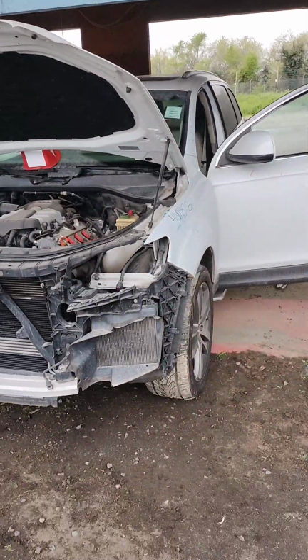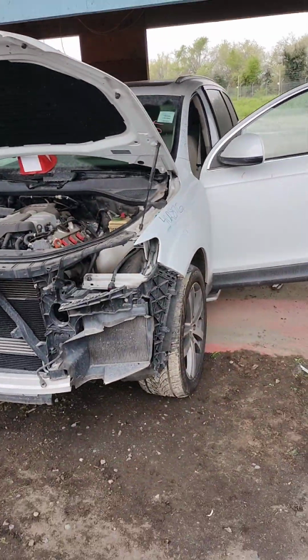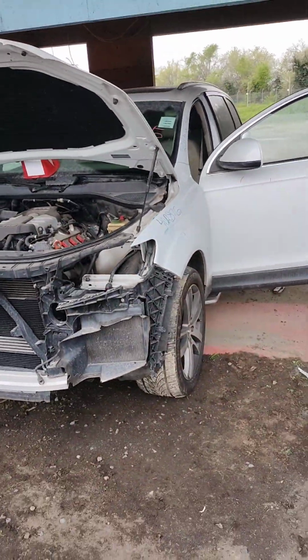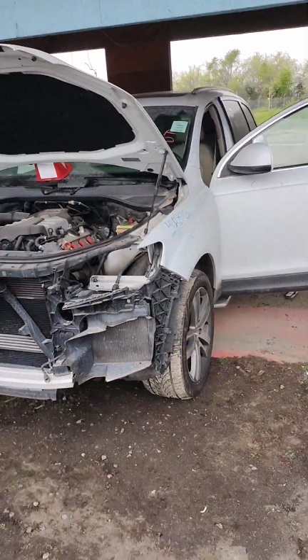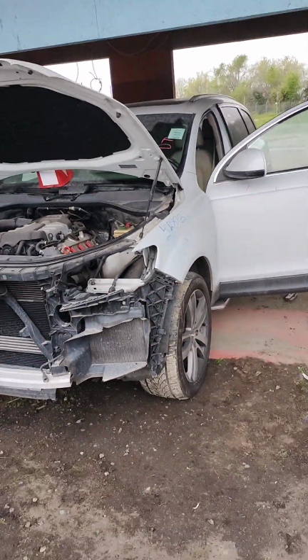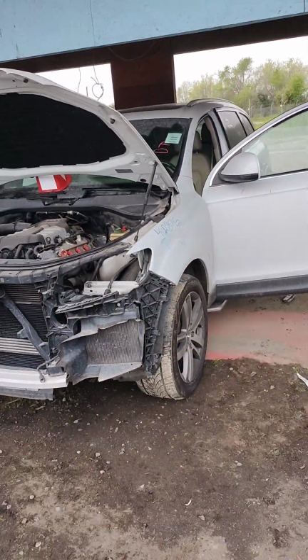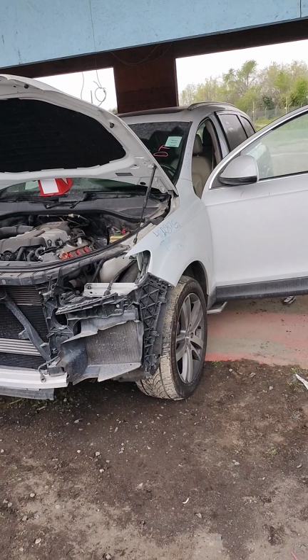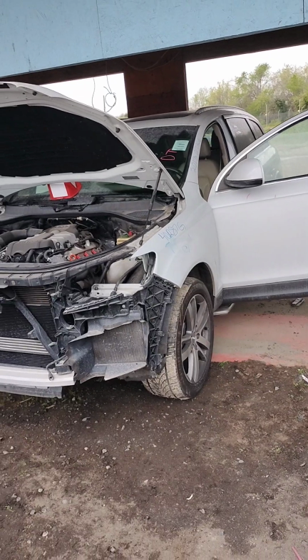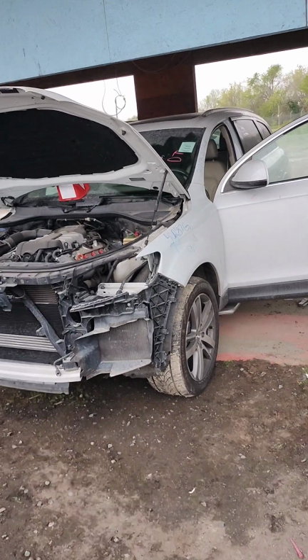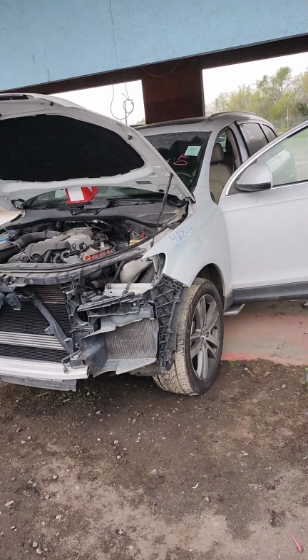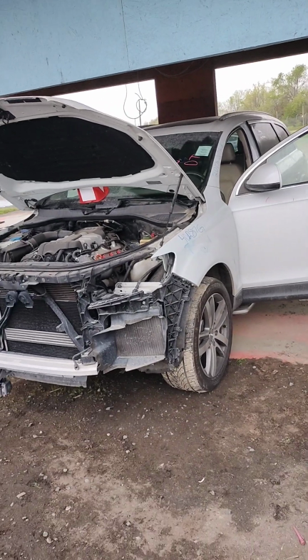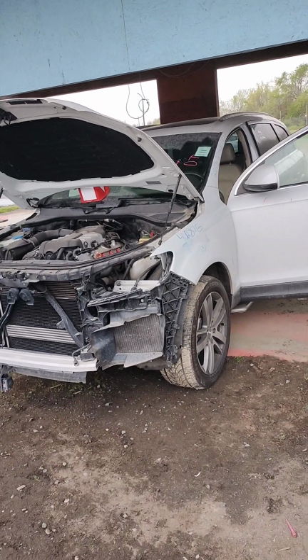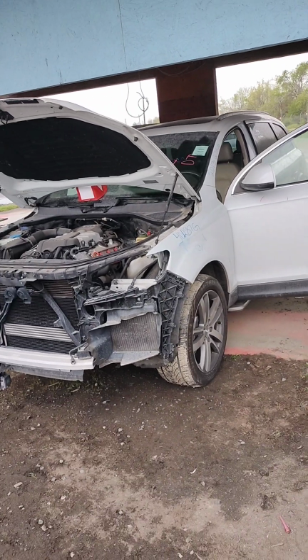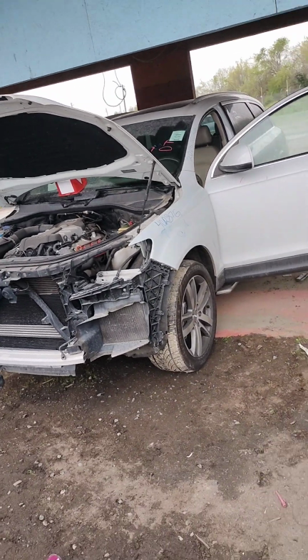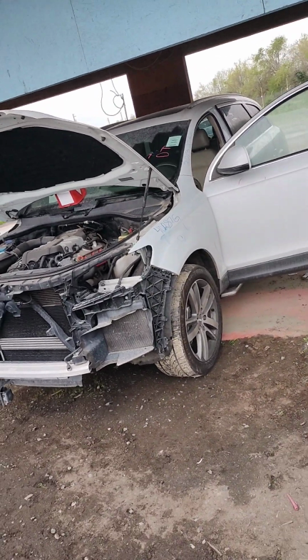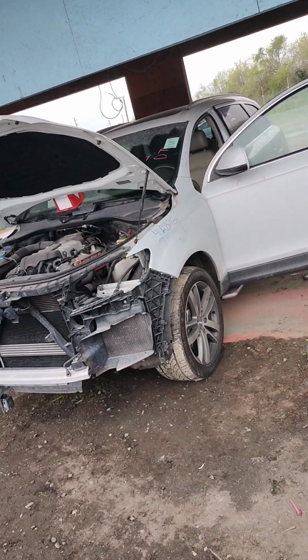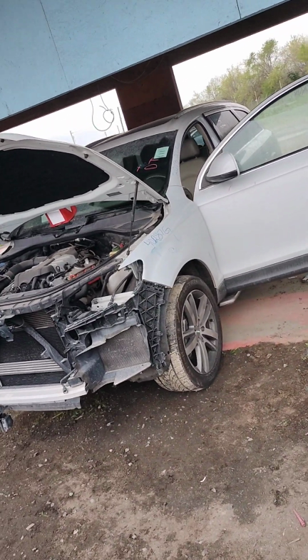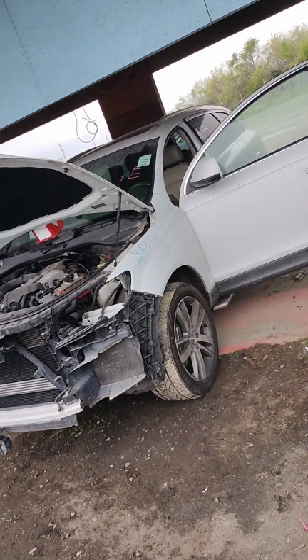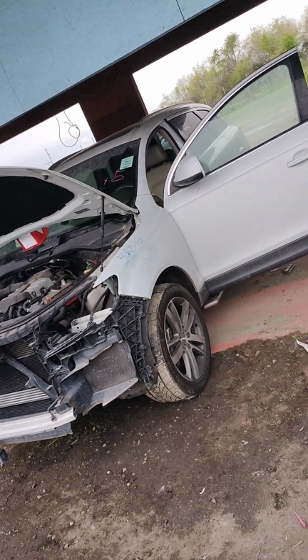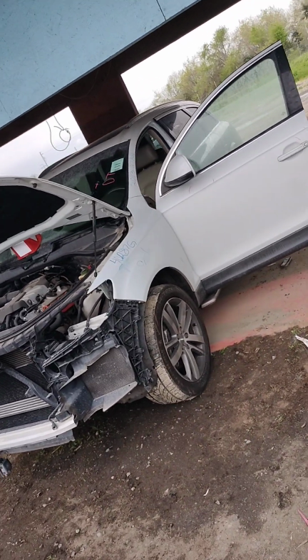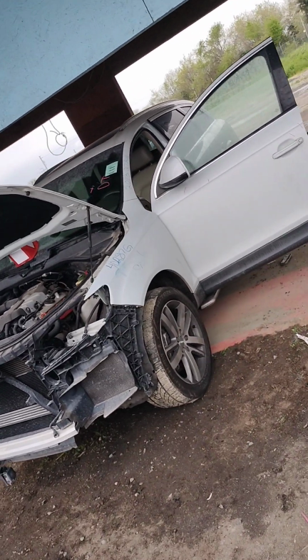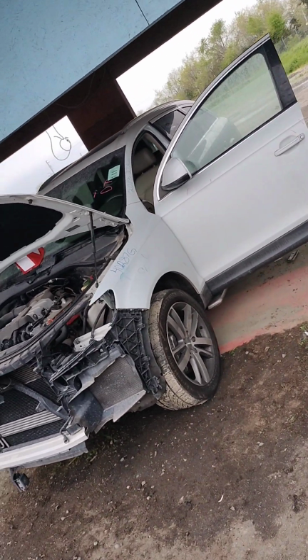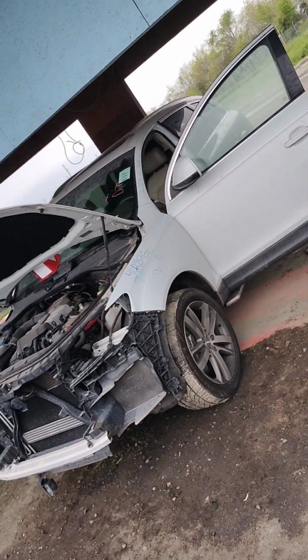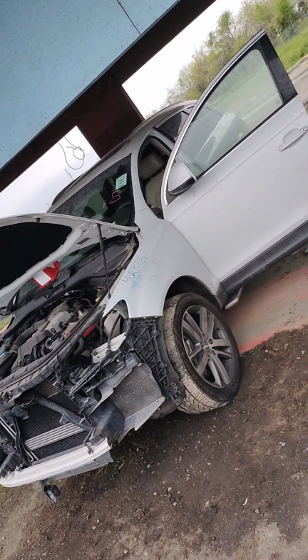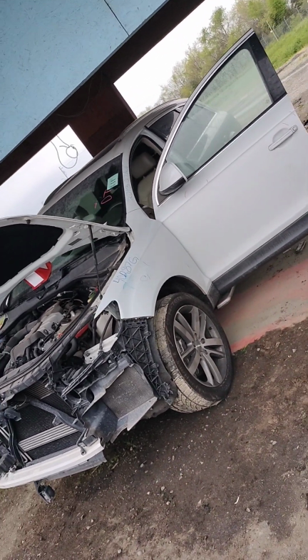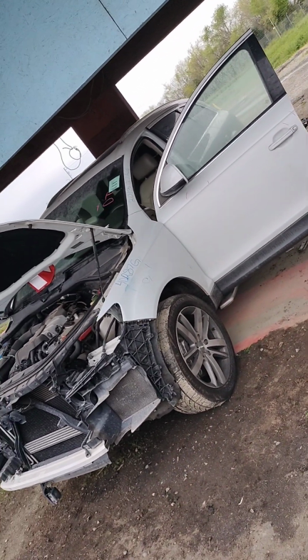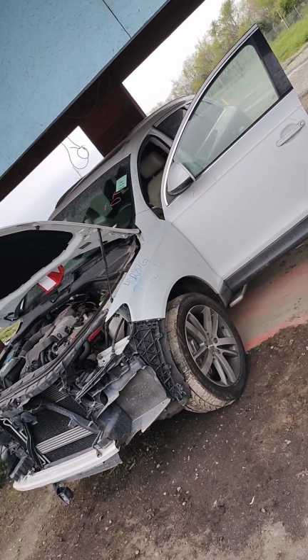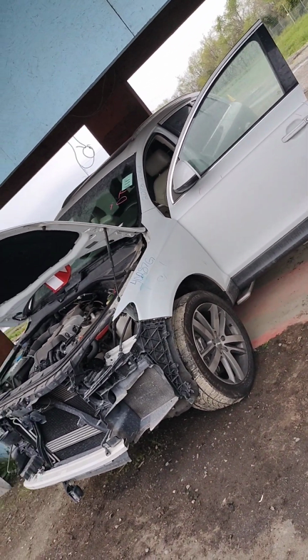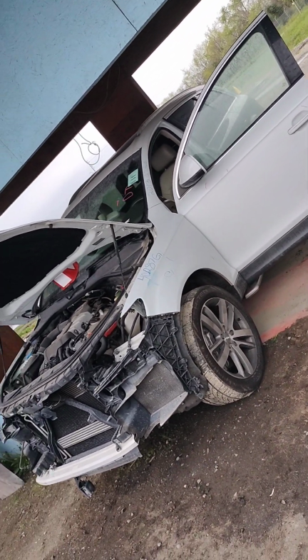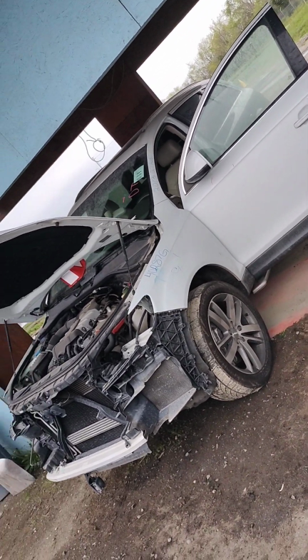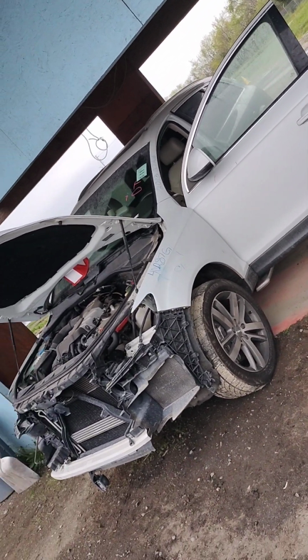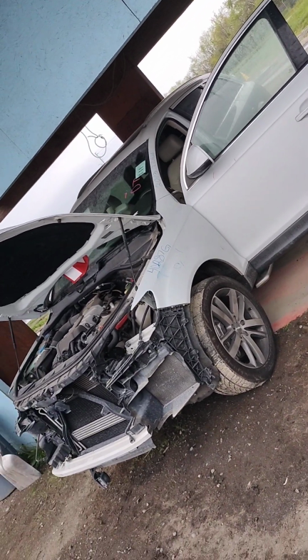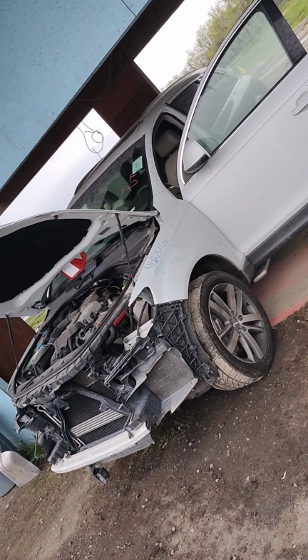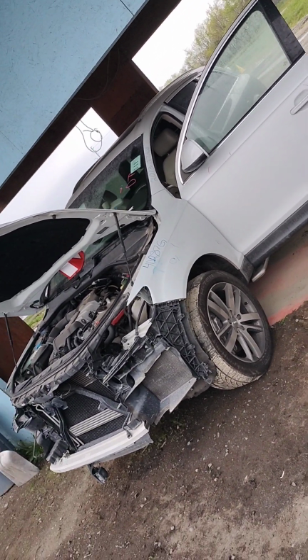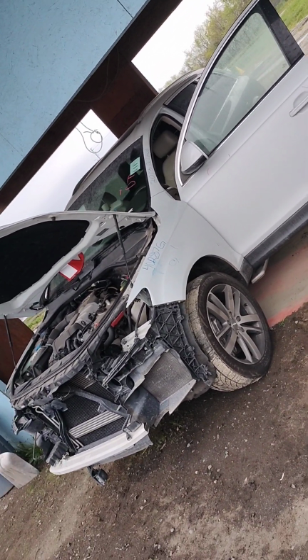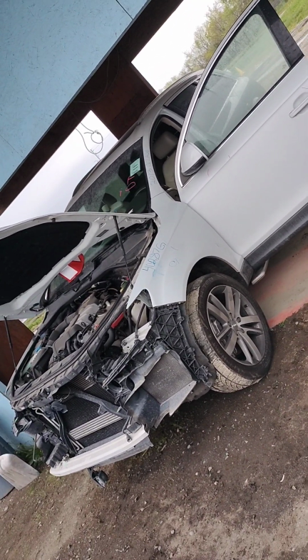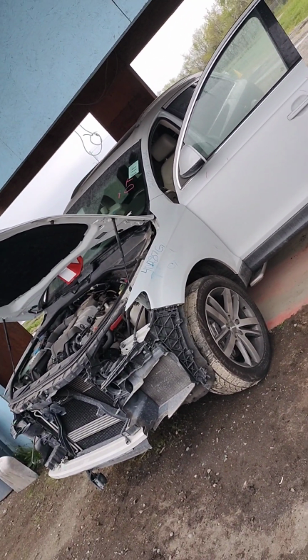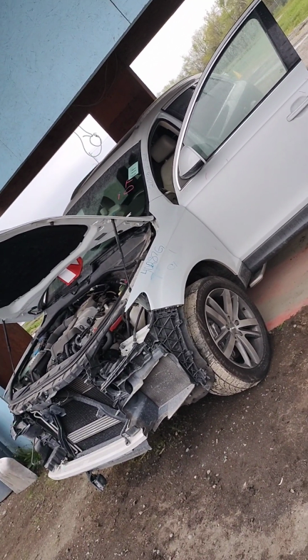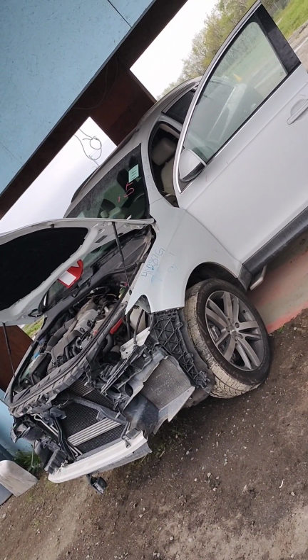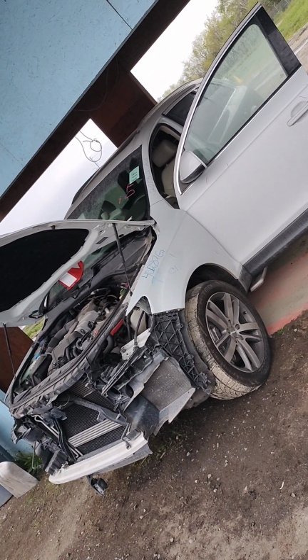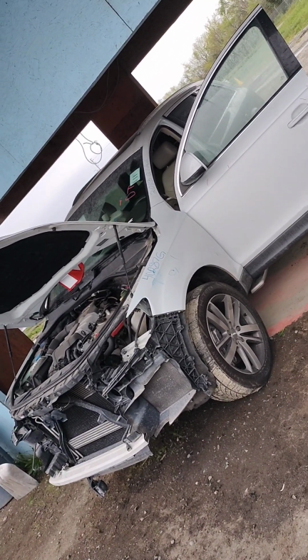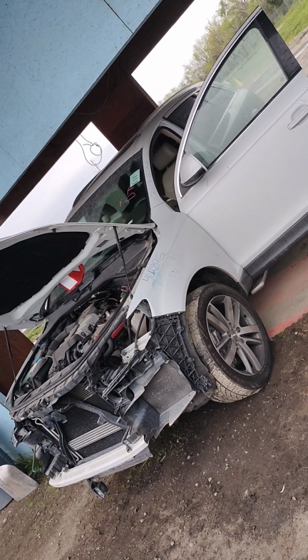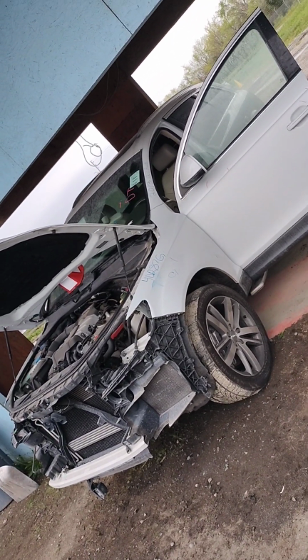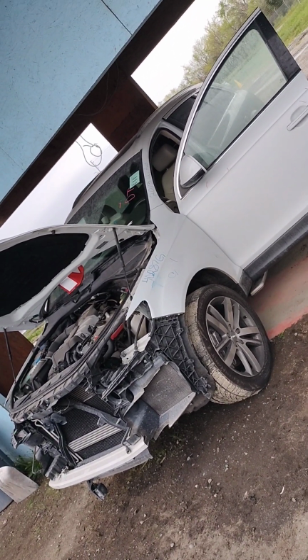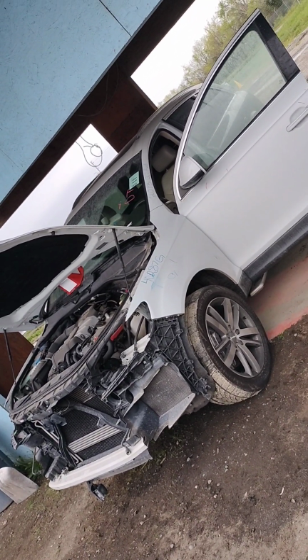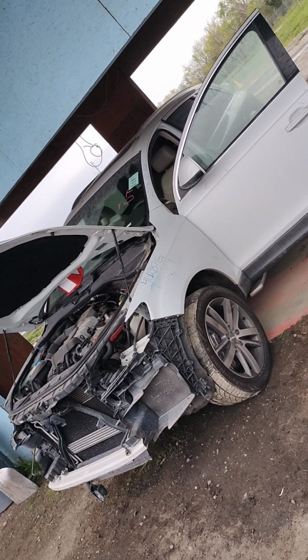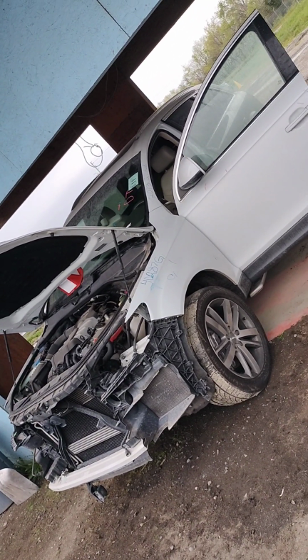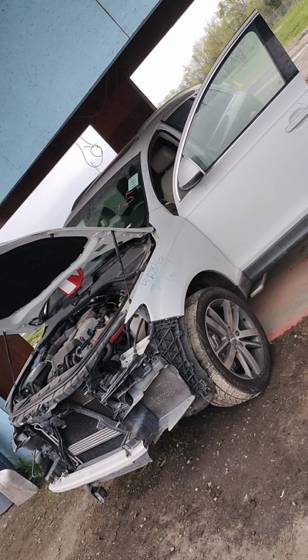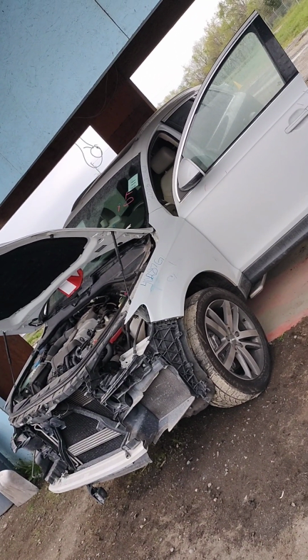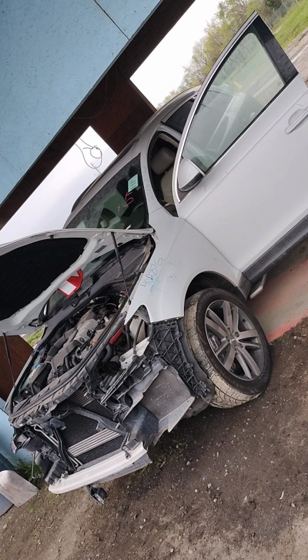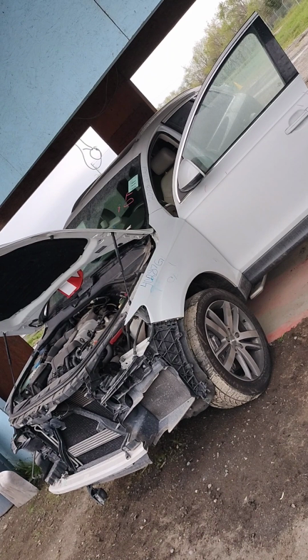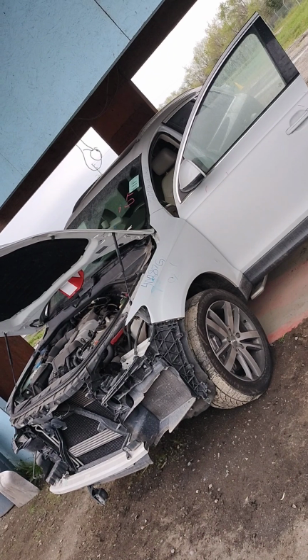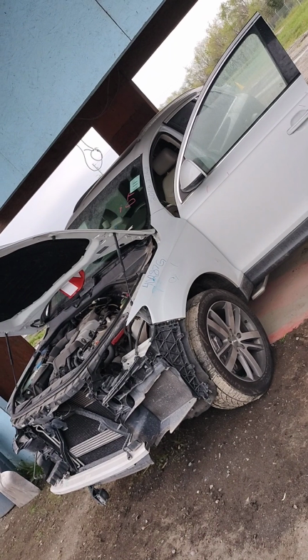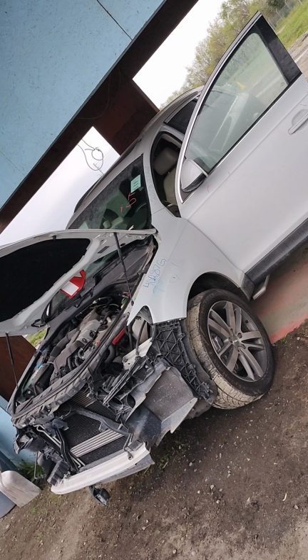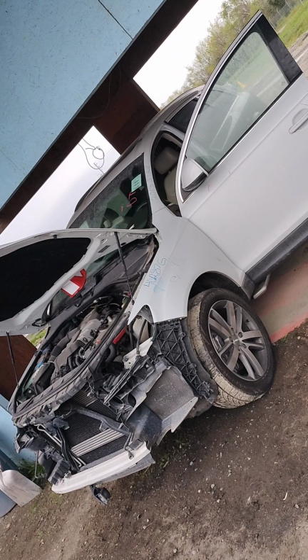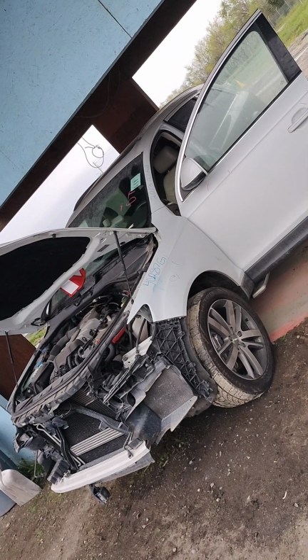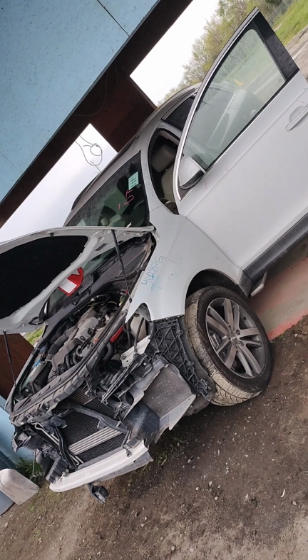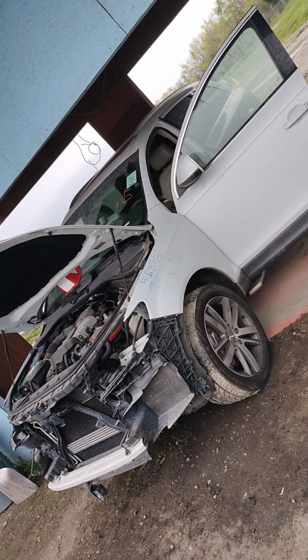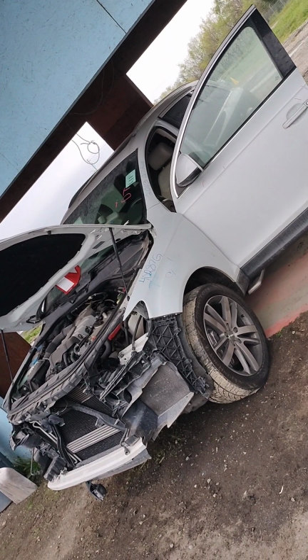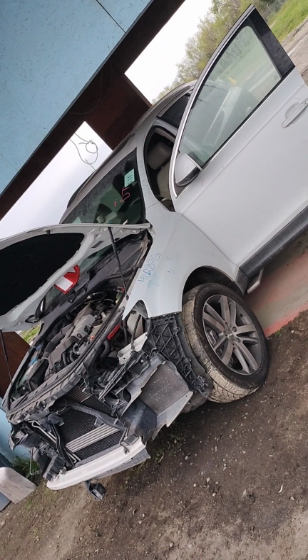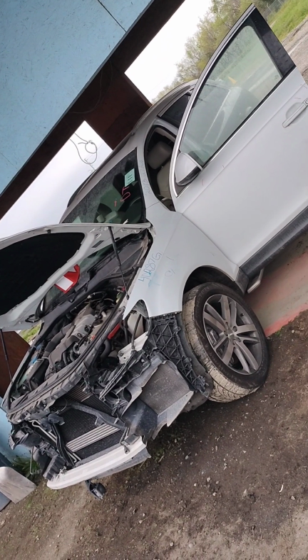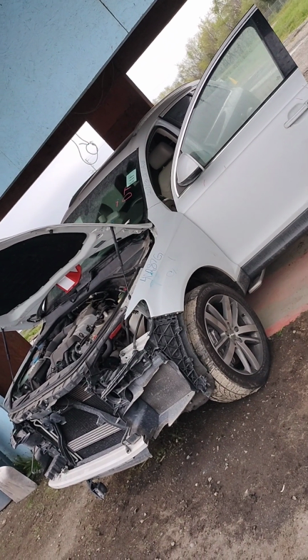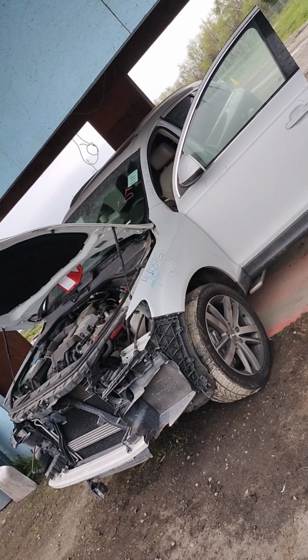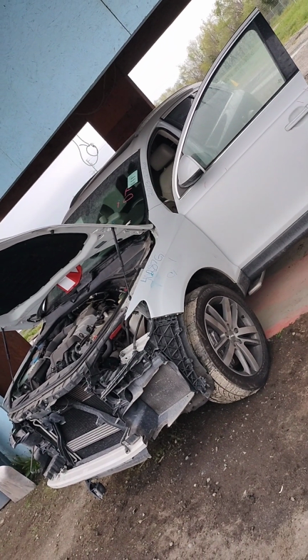Again, this is stock number 40287G, a 2013 Q7 Audi.